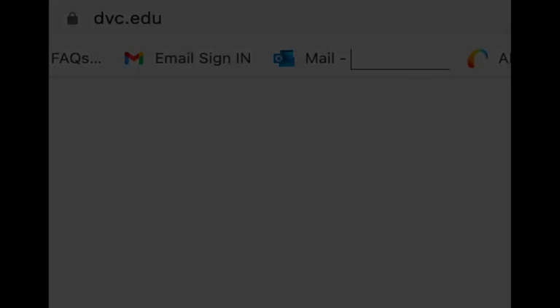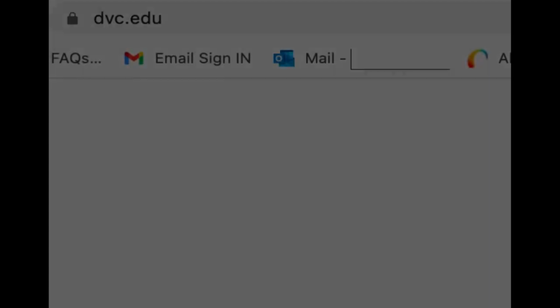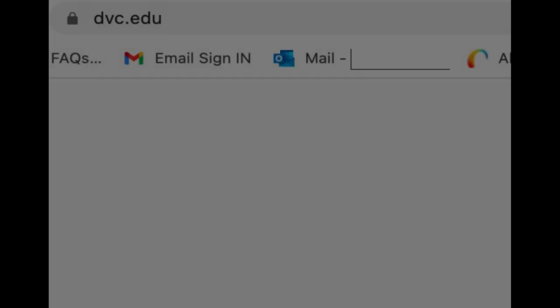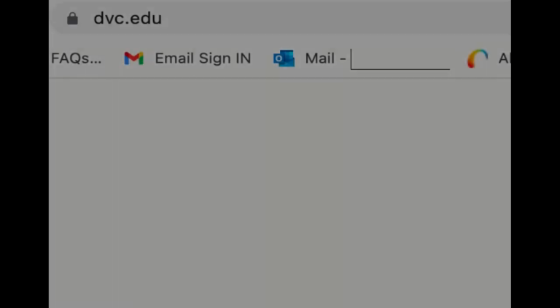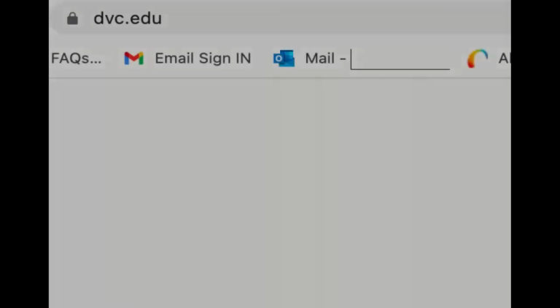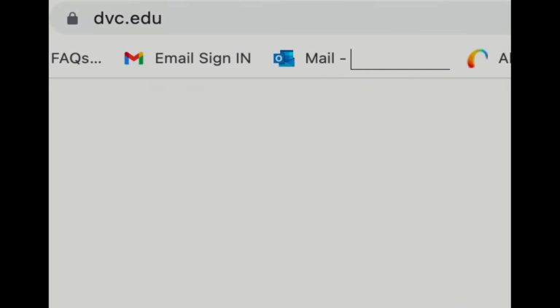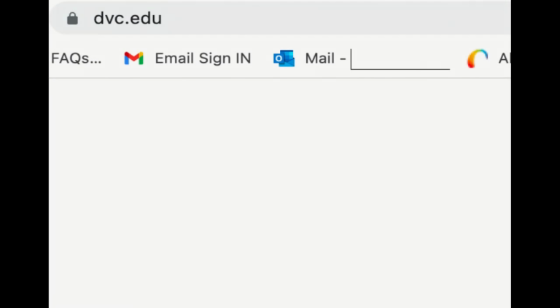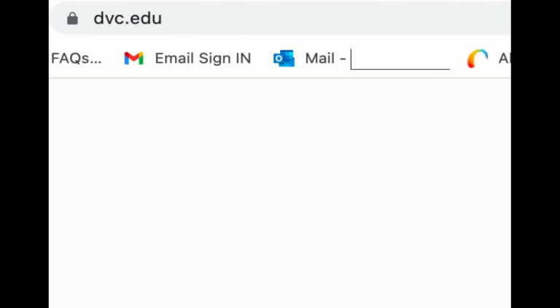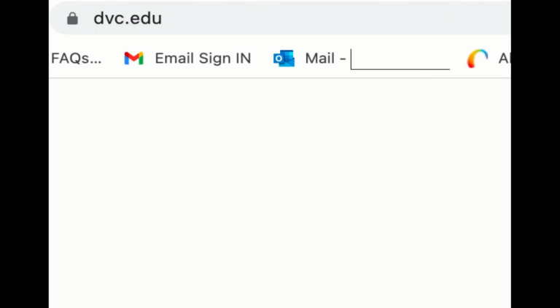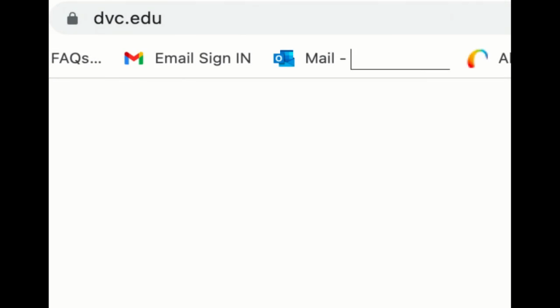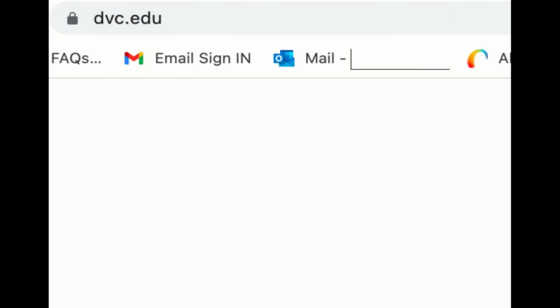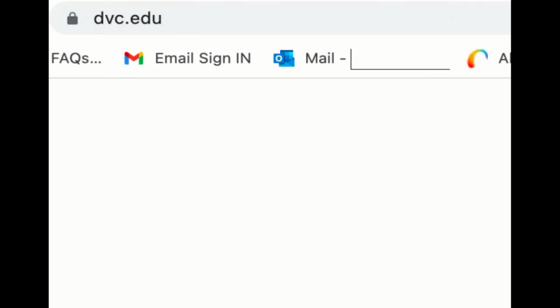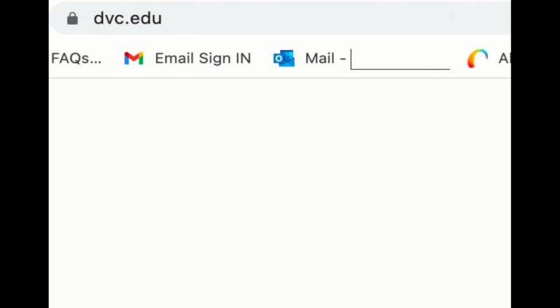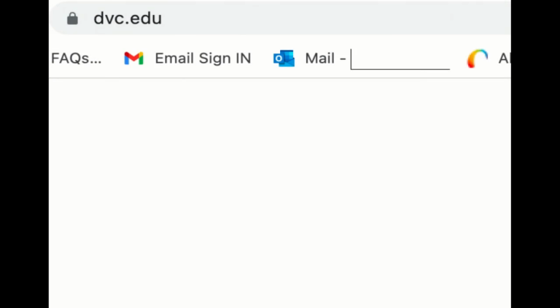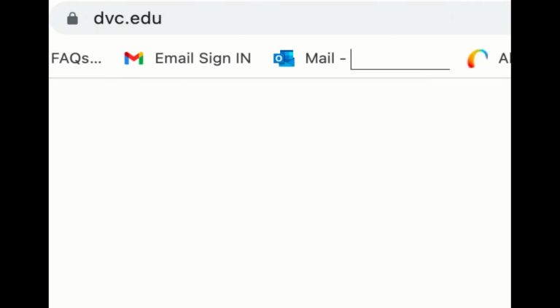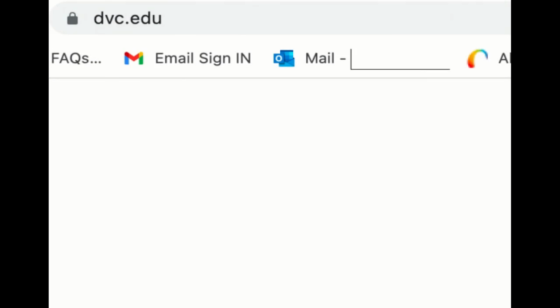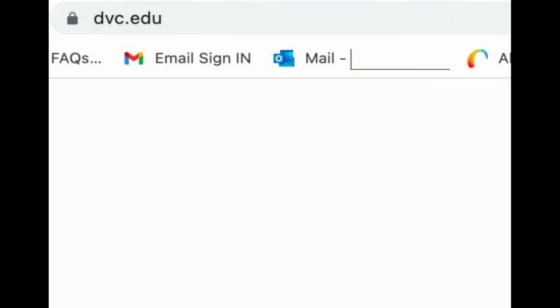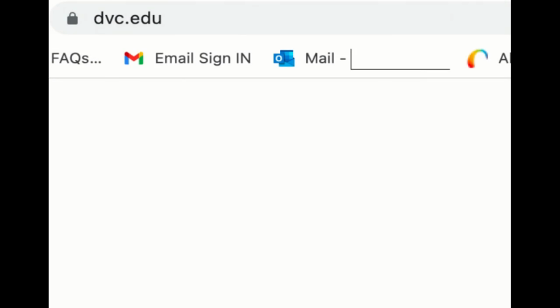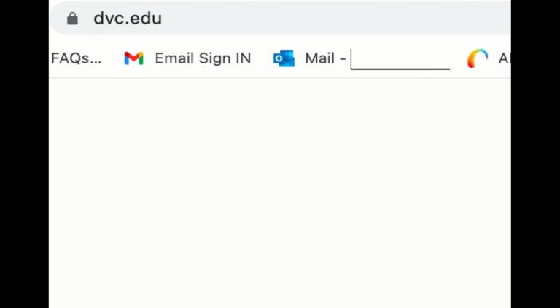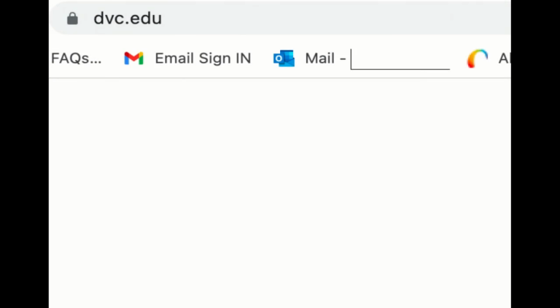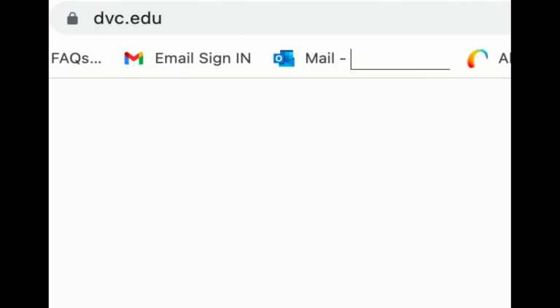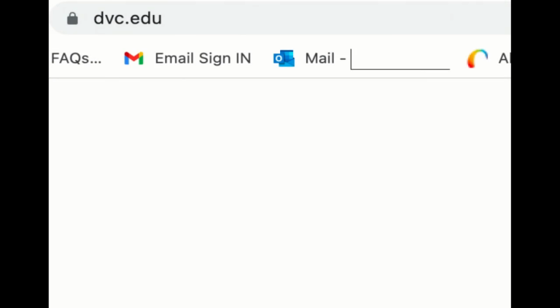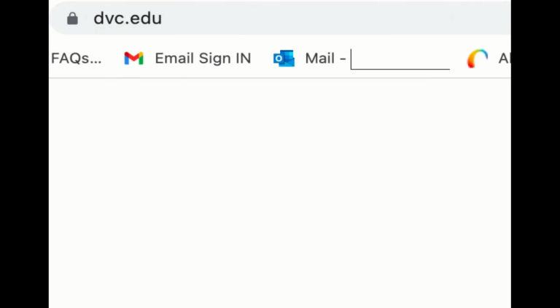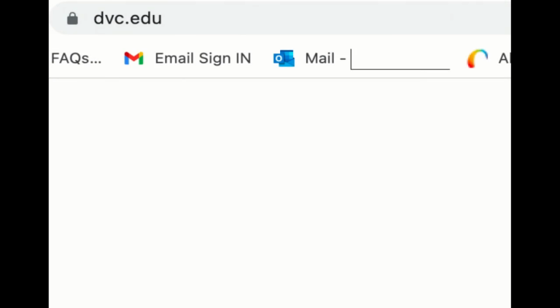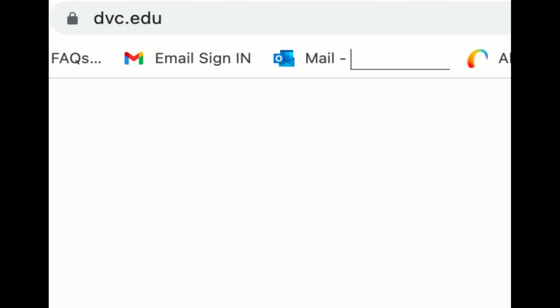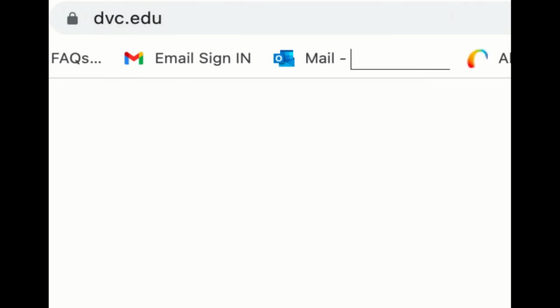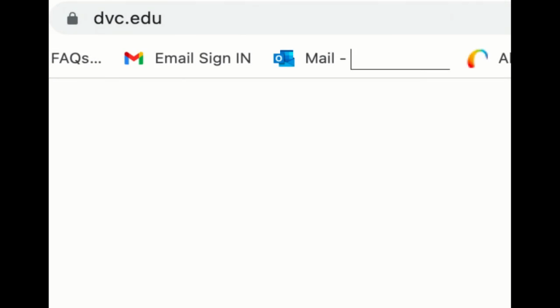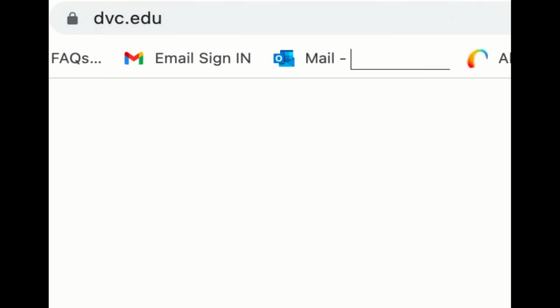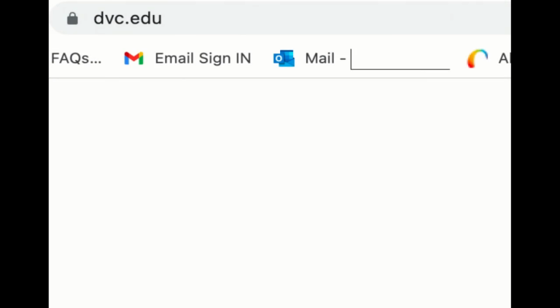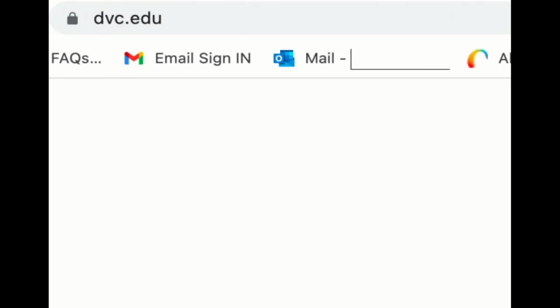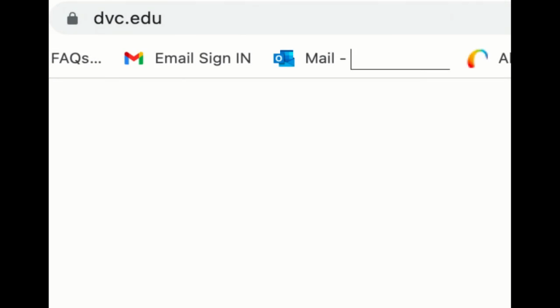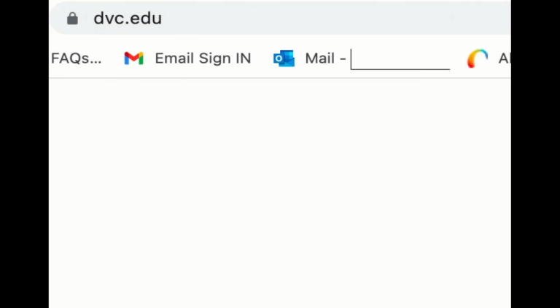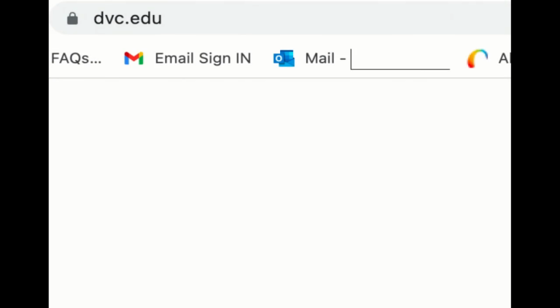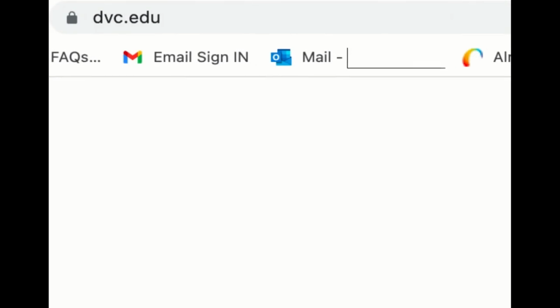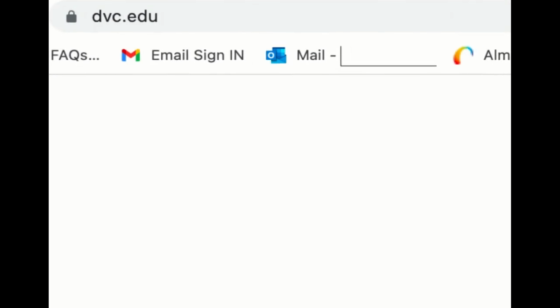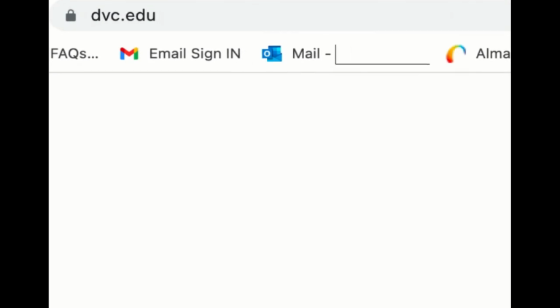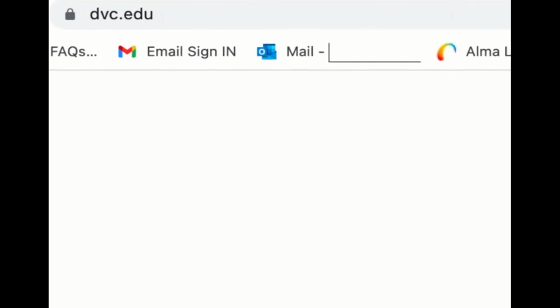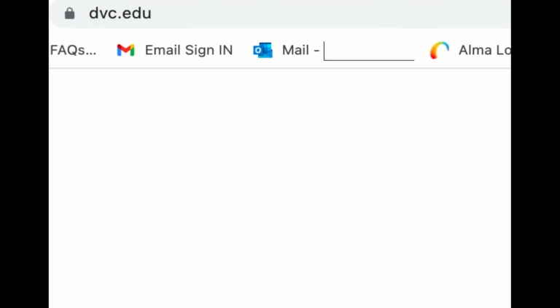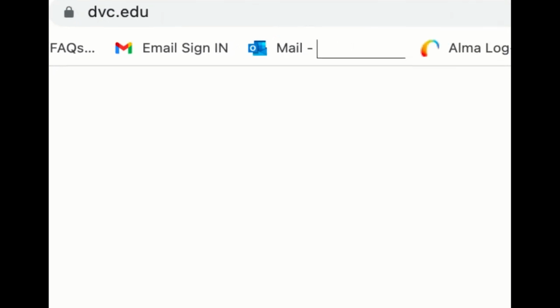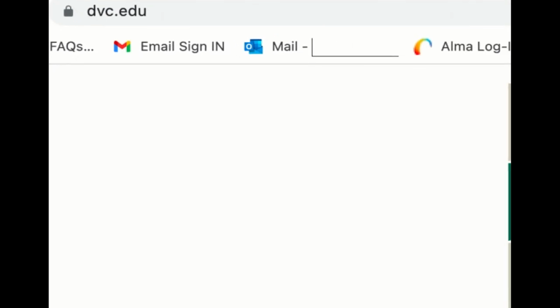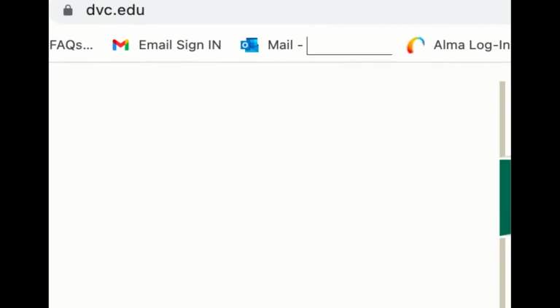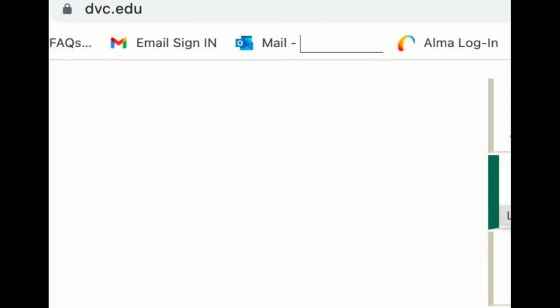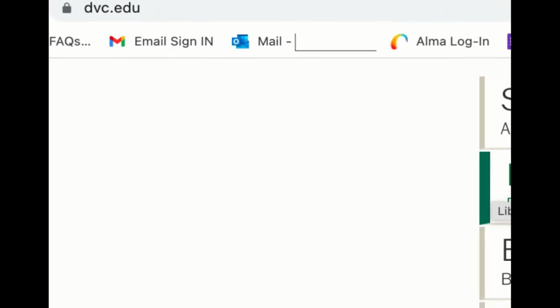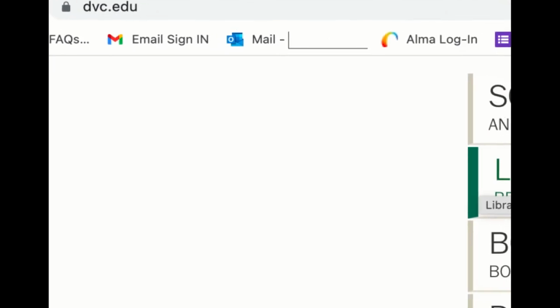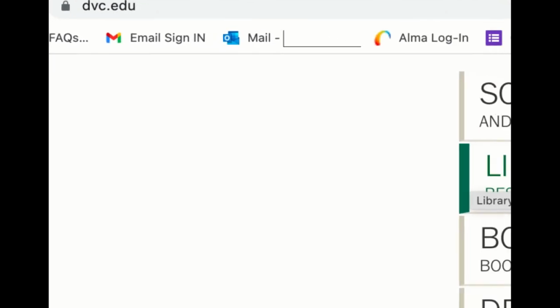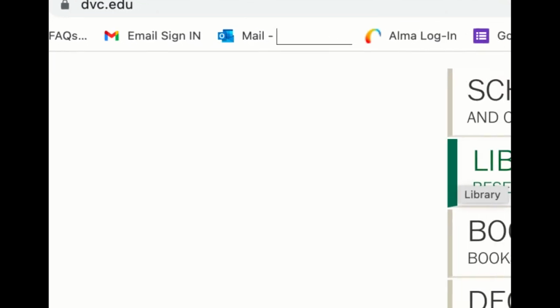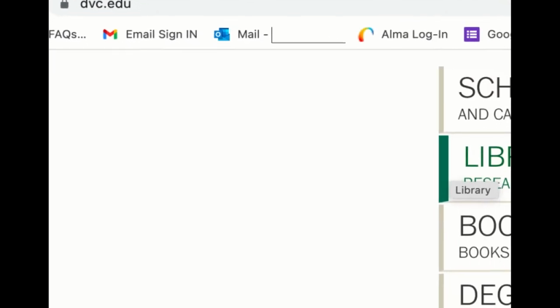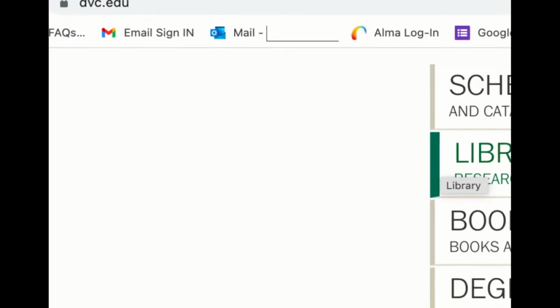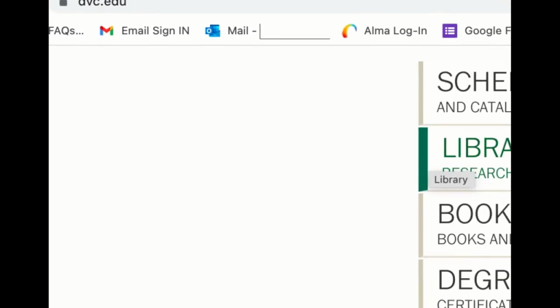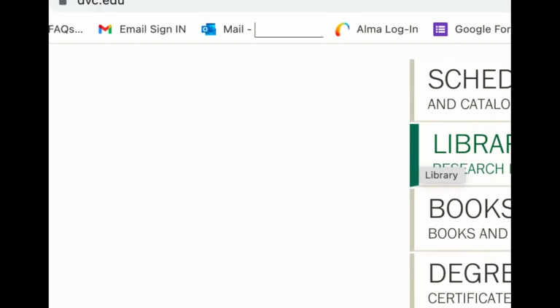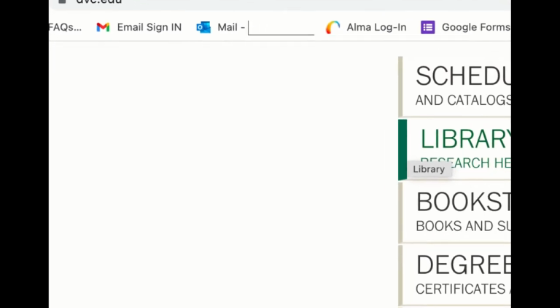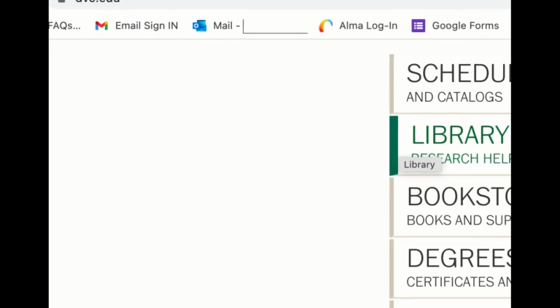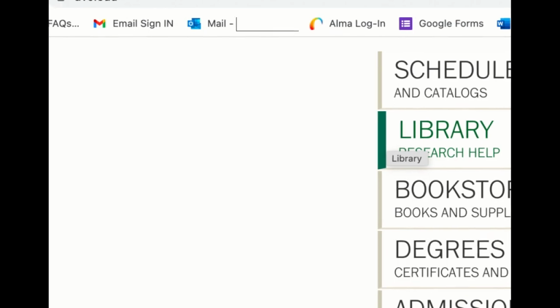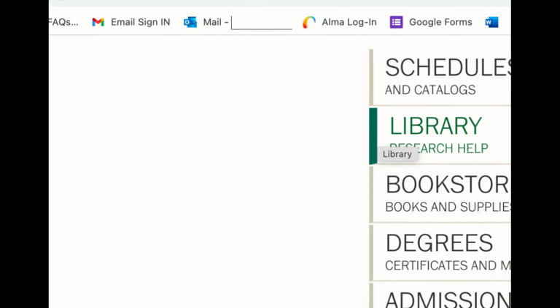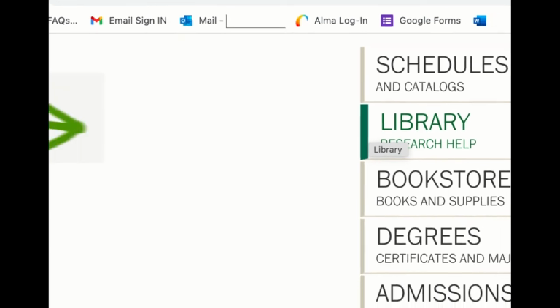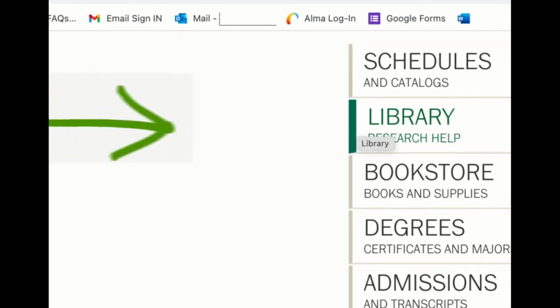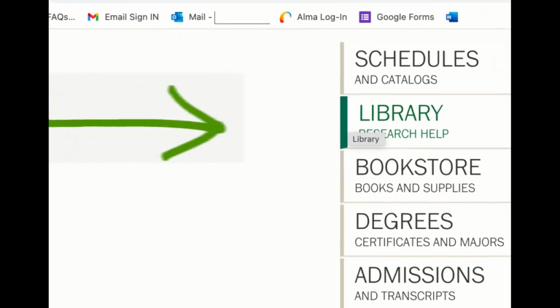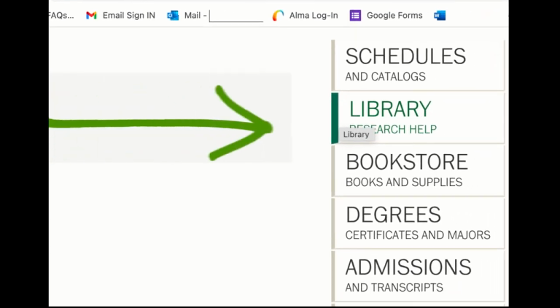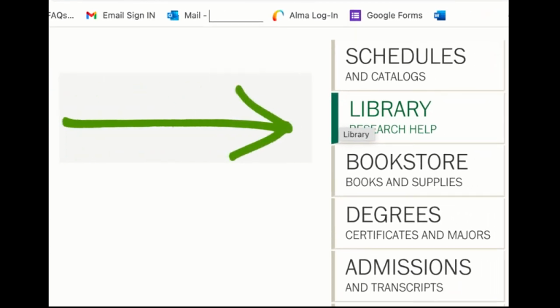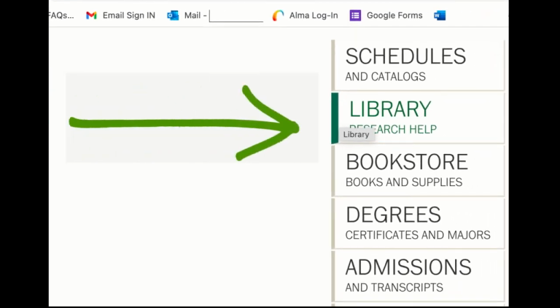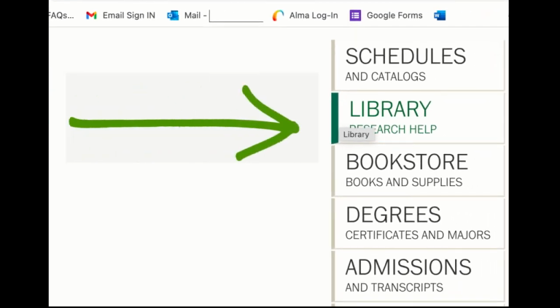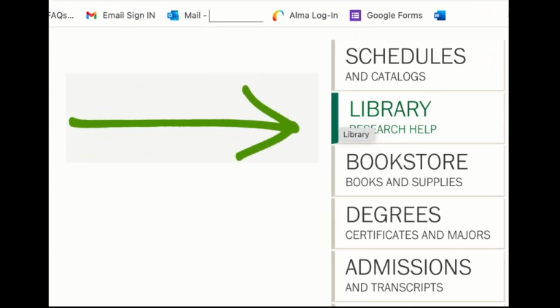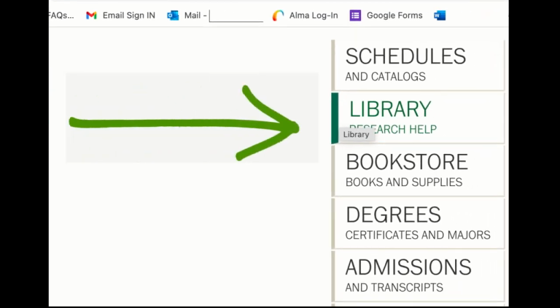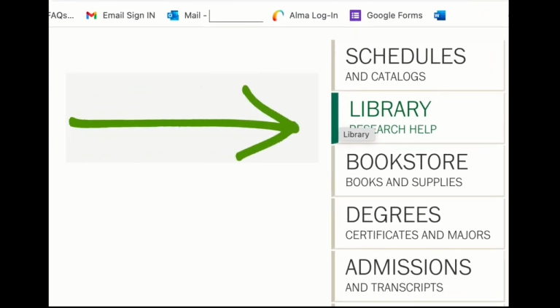Visit DVC.edu for more information. Scroll down to the library tab on the left.